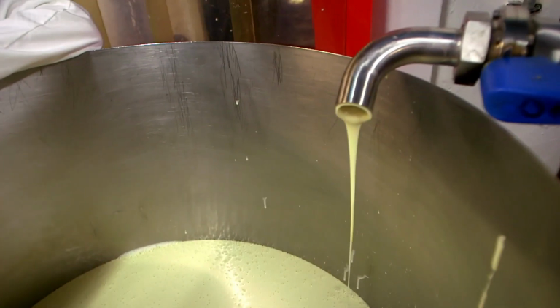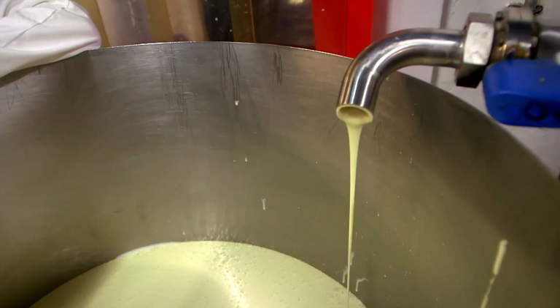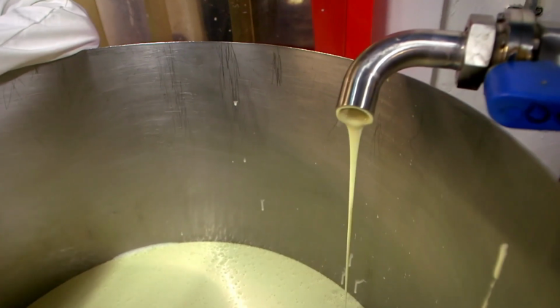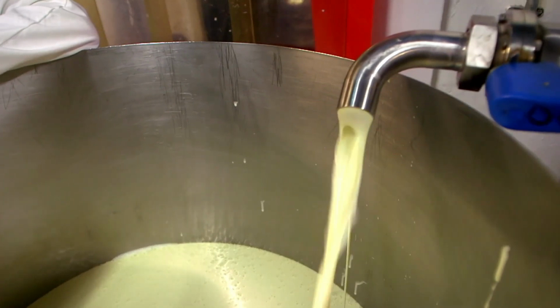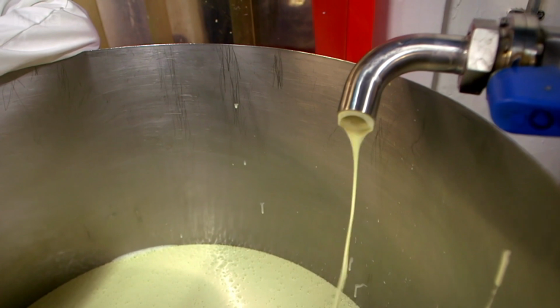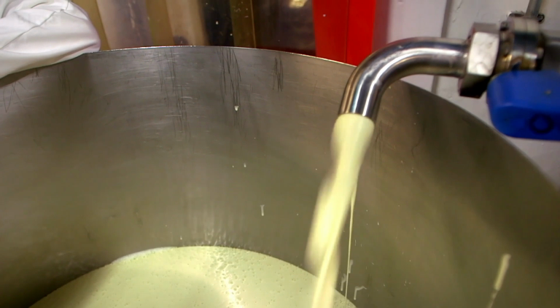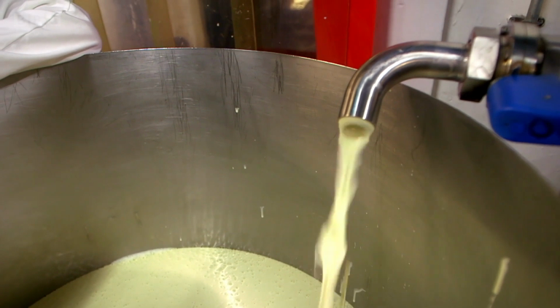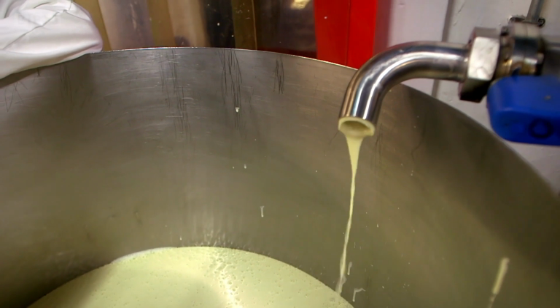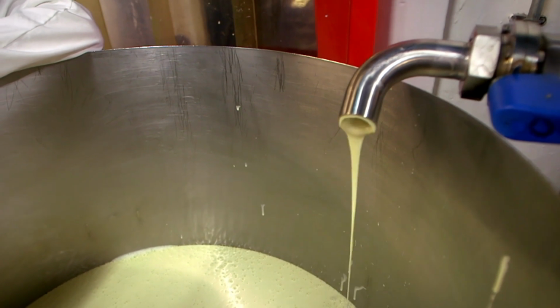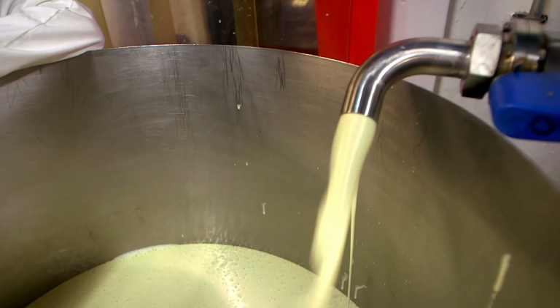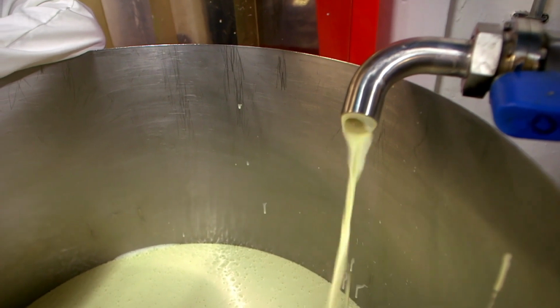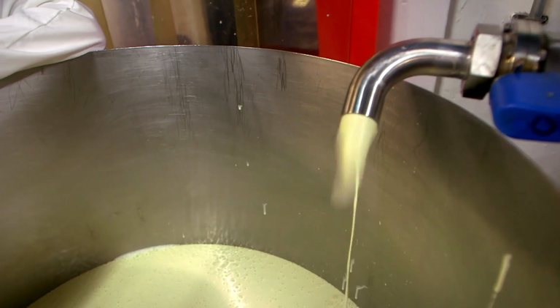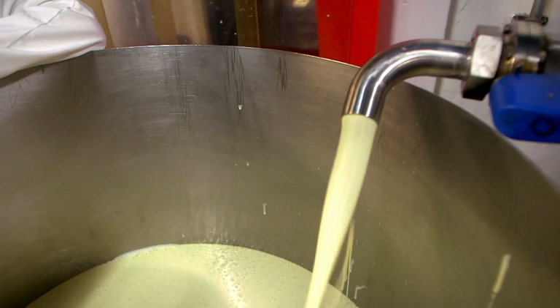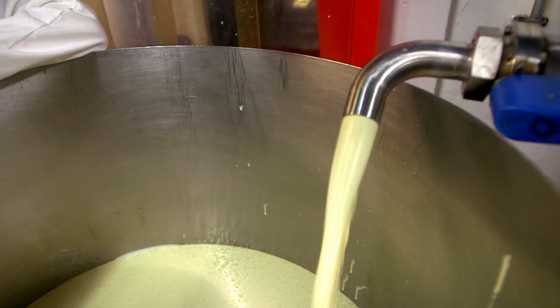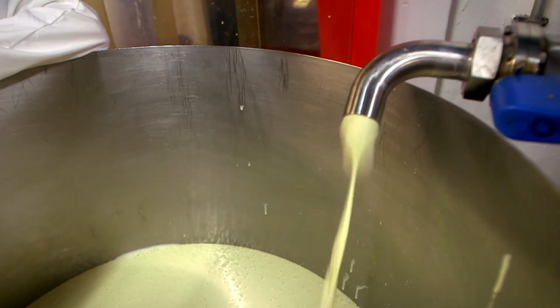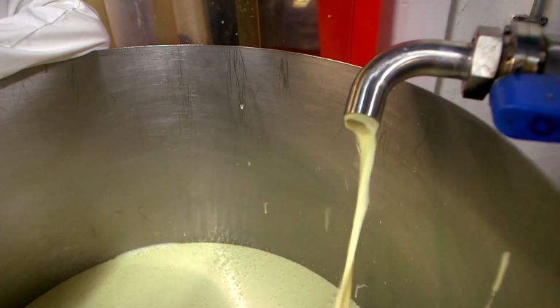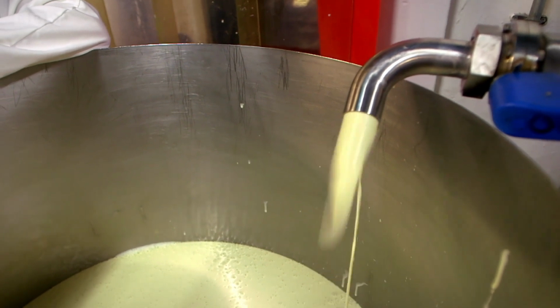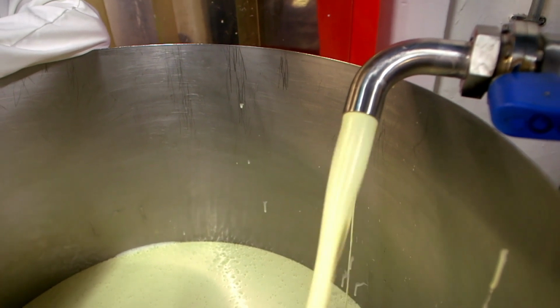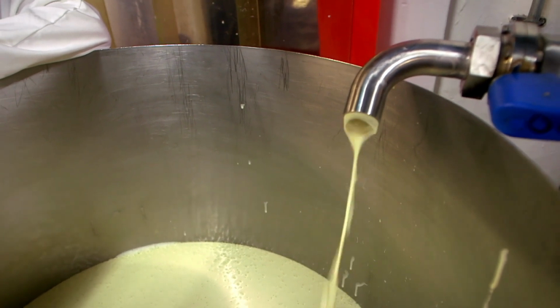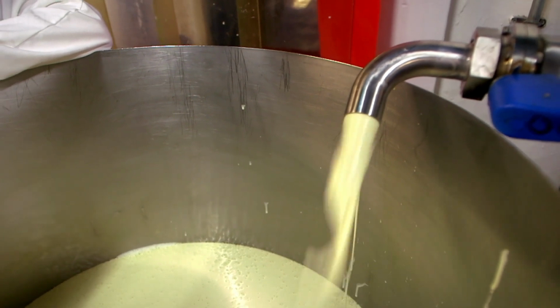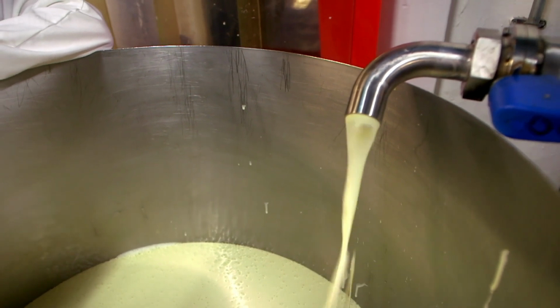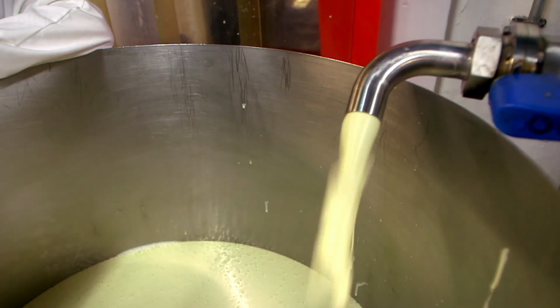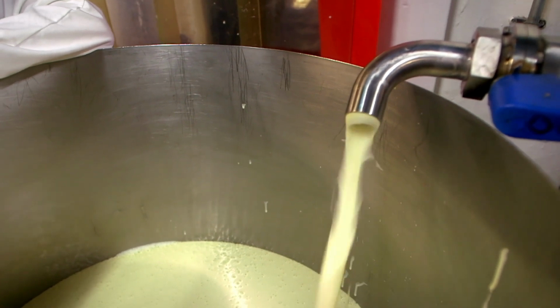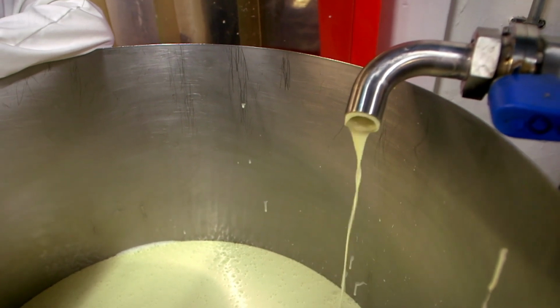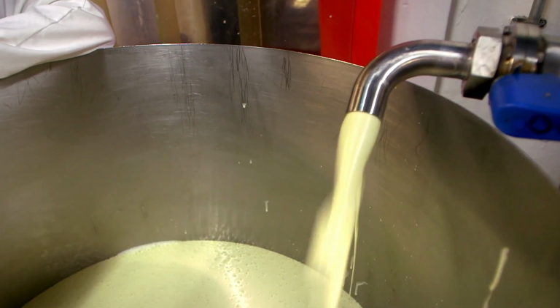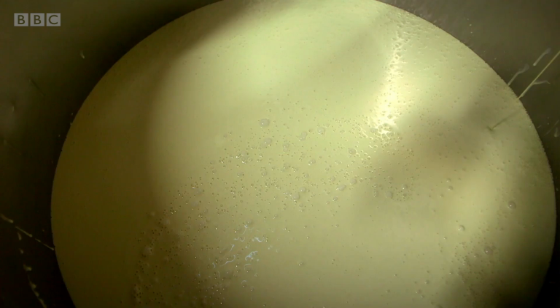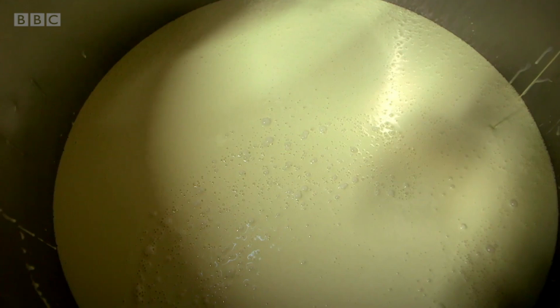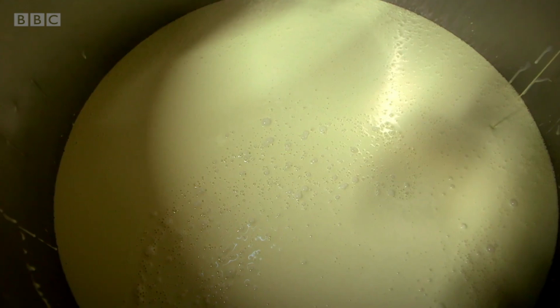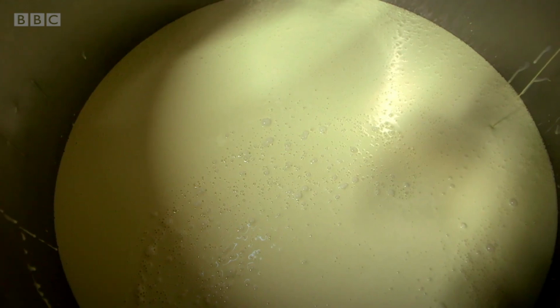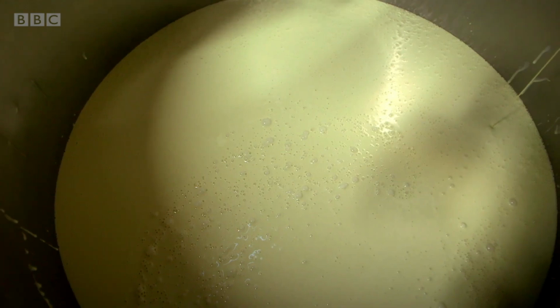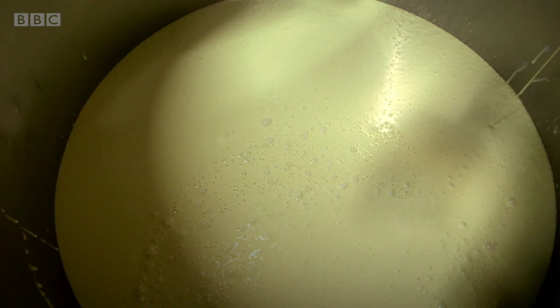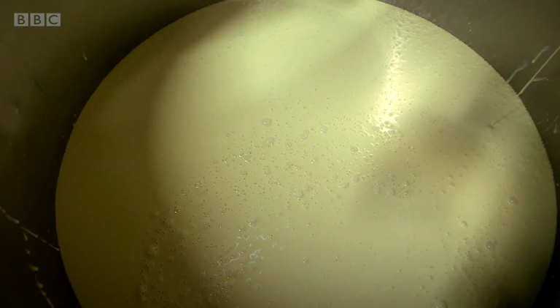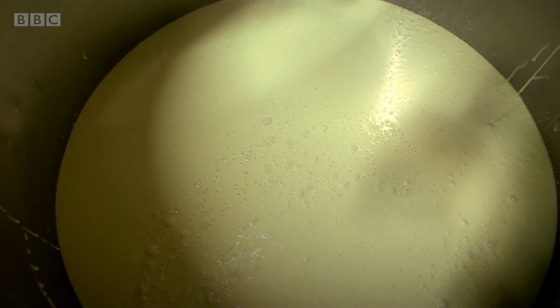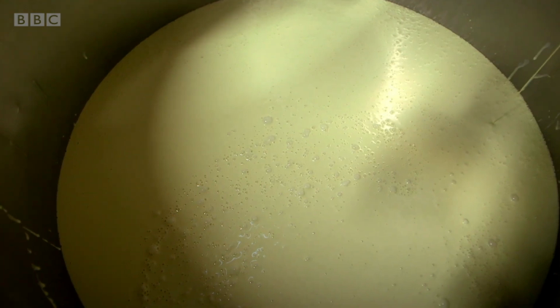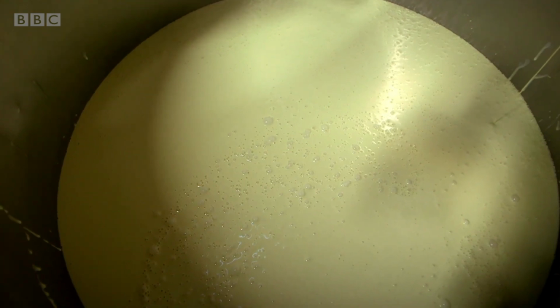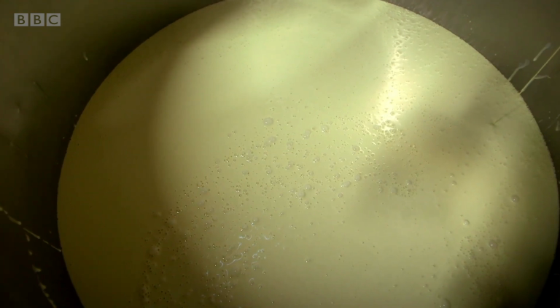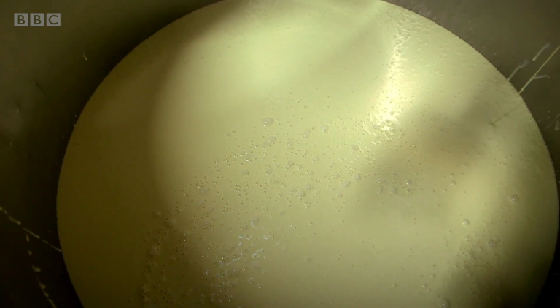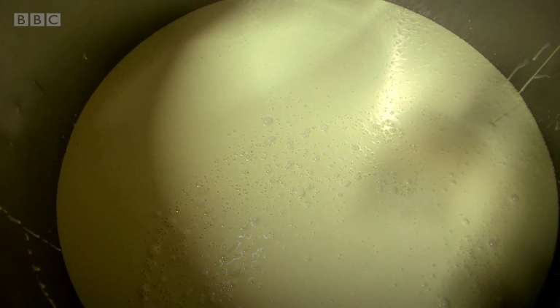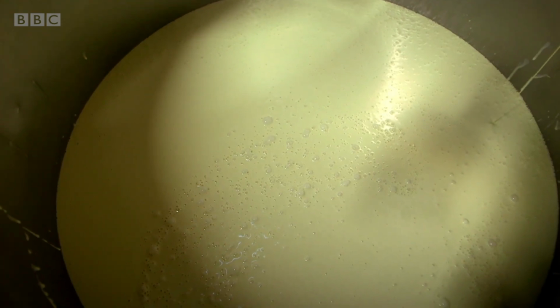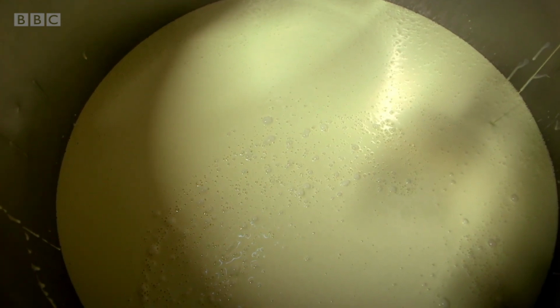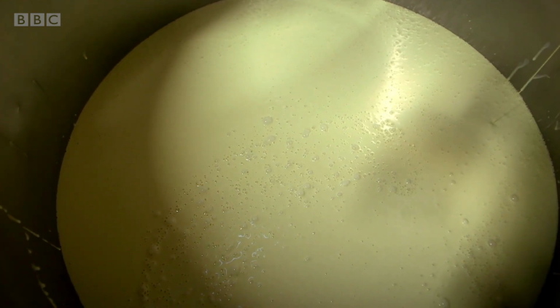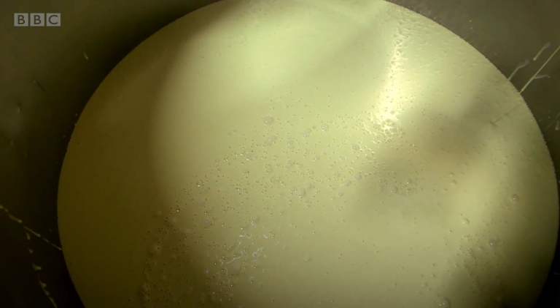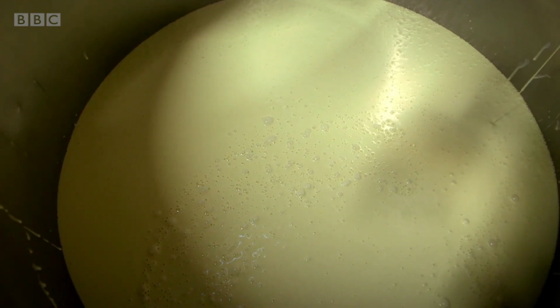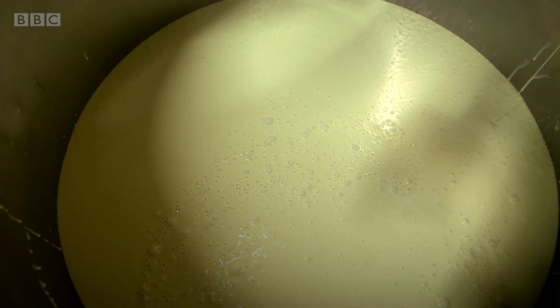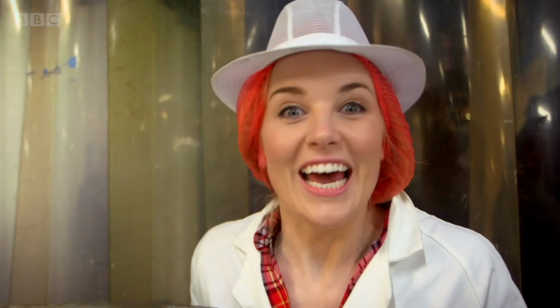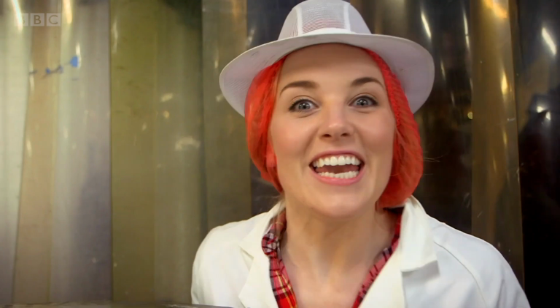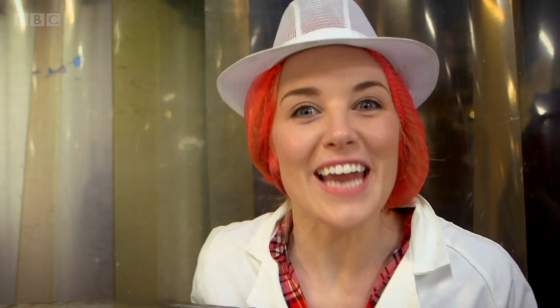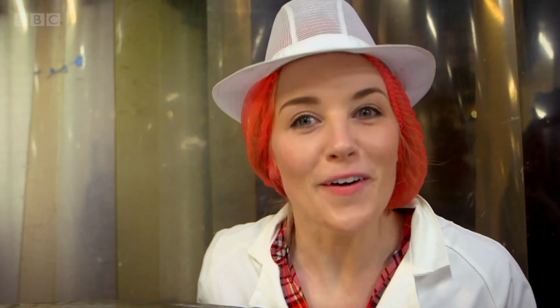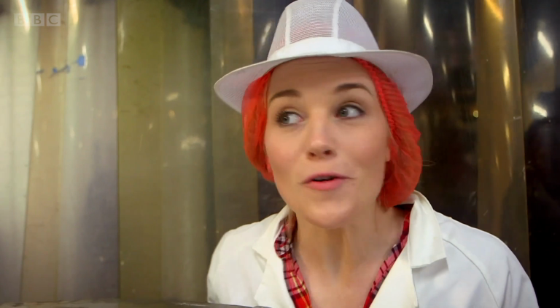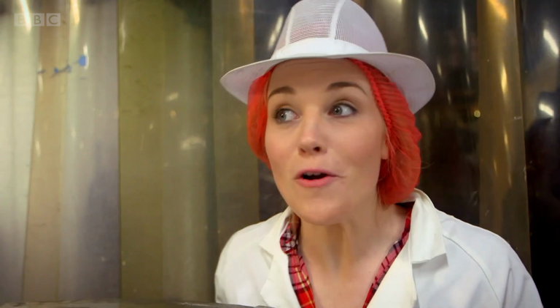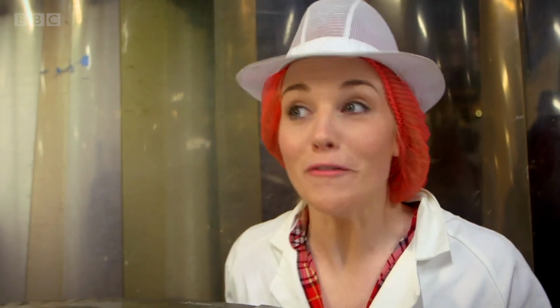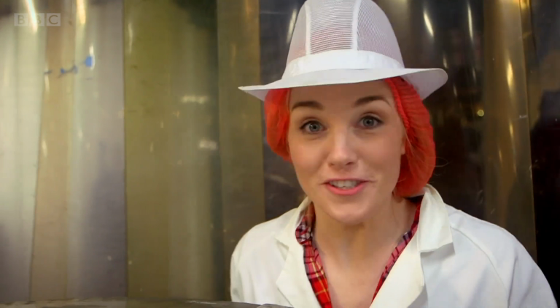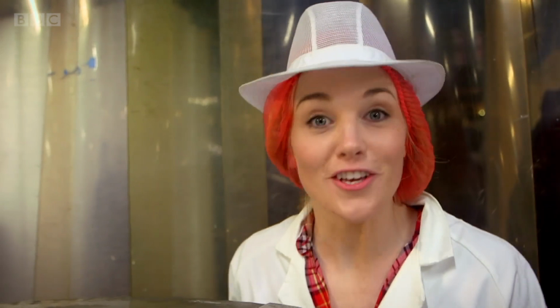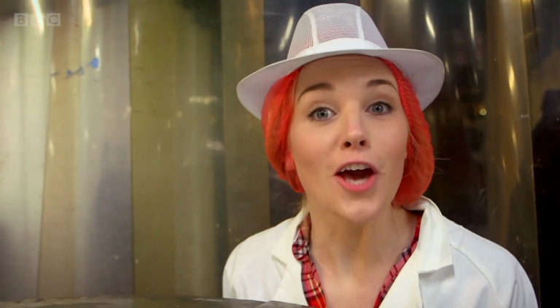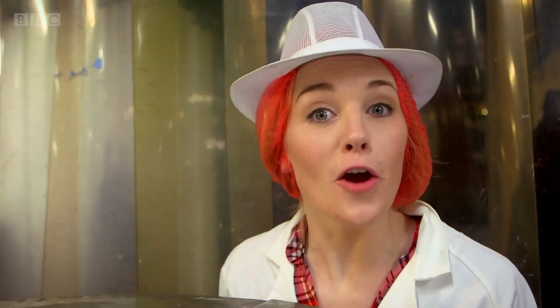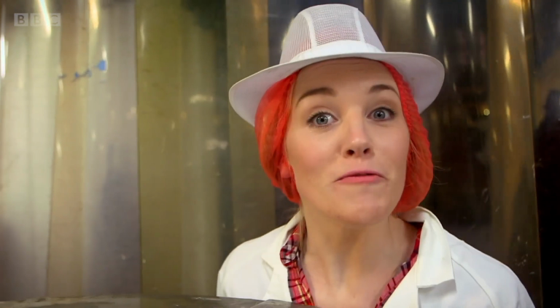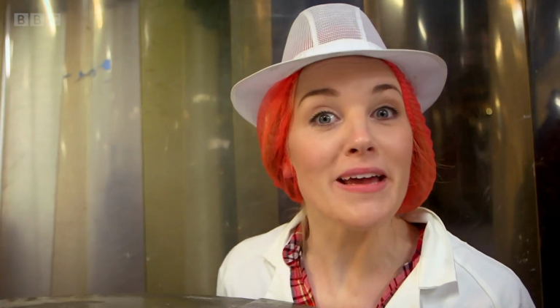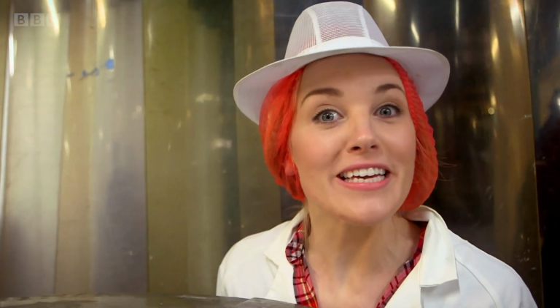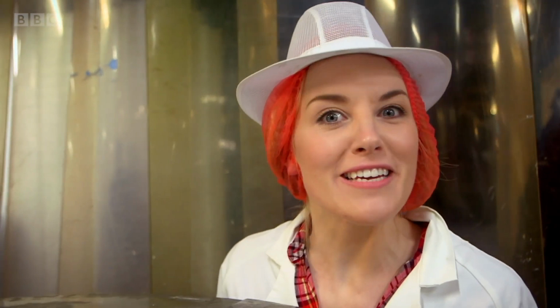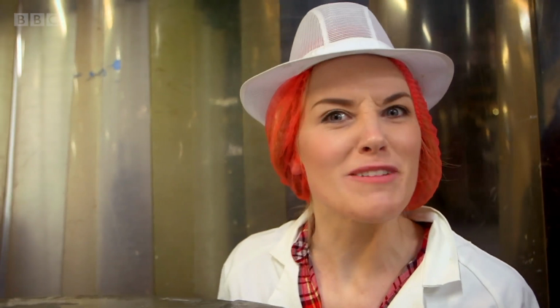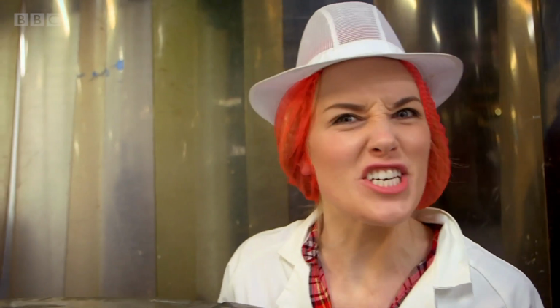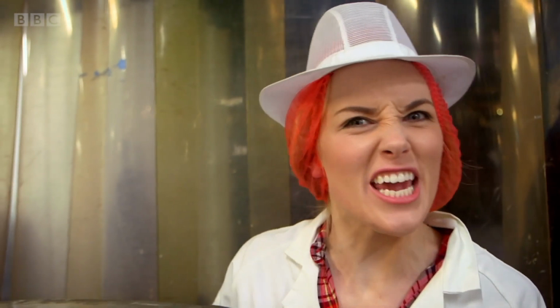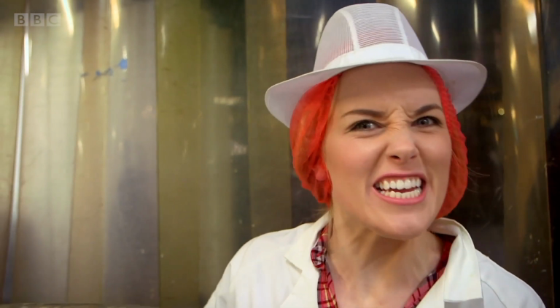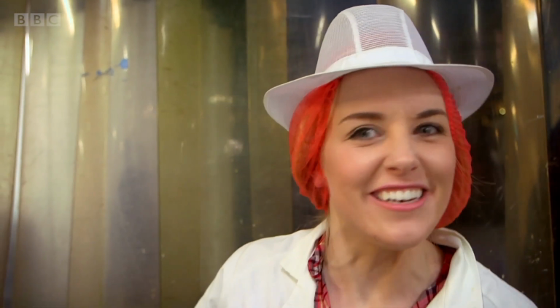Look at the way it's just splatting into this big tank. And now we're off to the cone making machine.